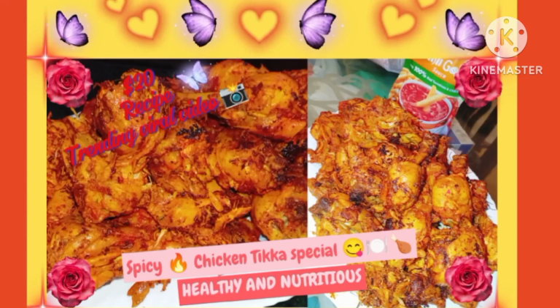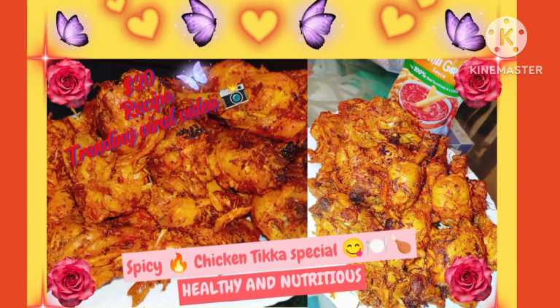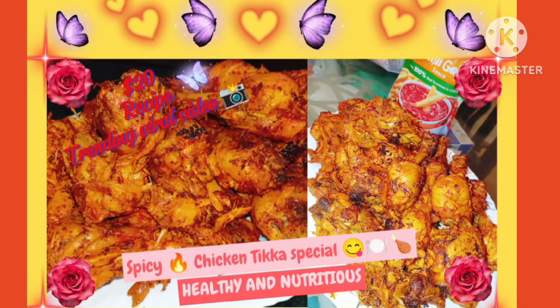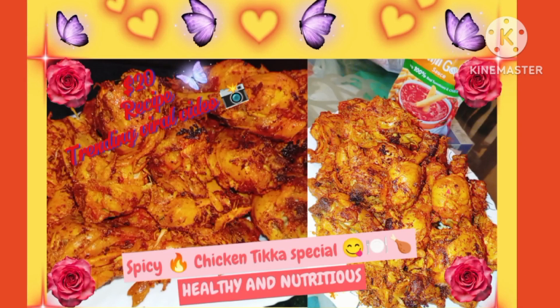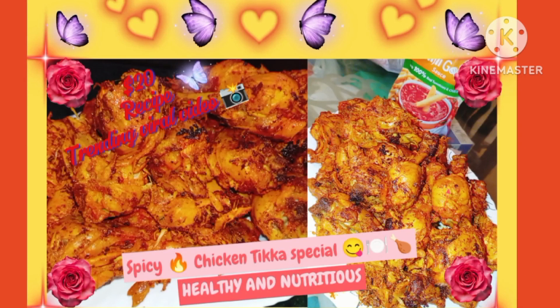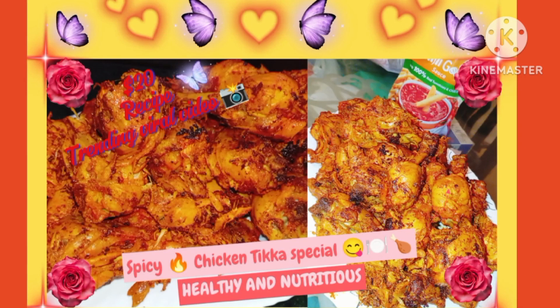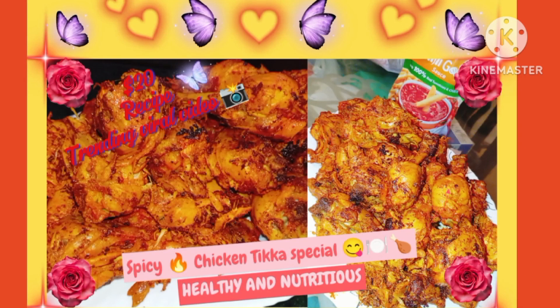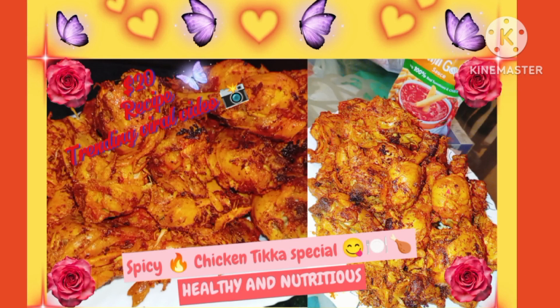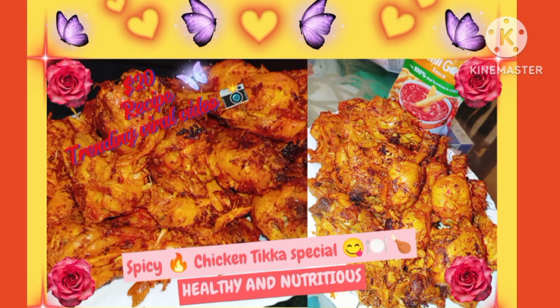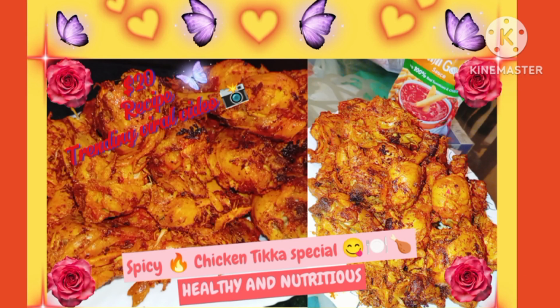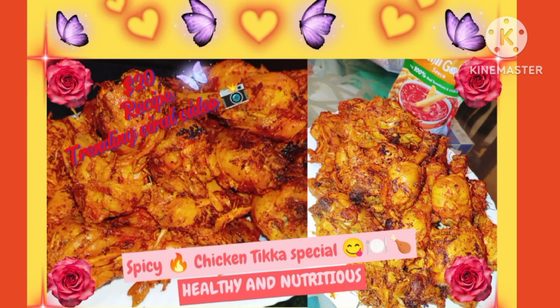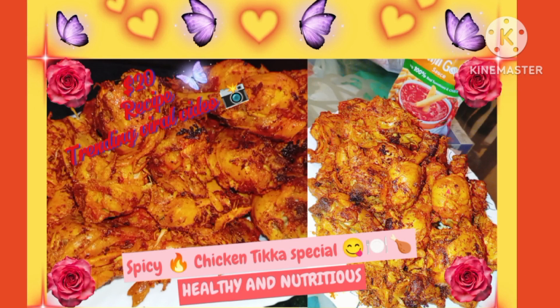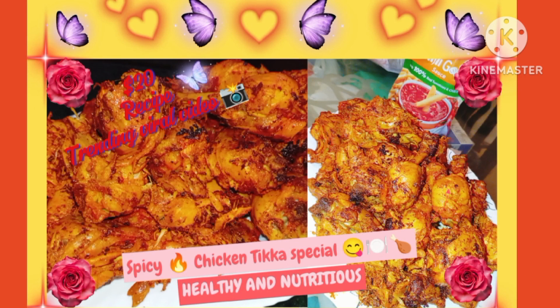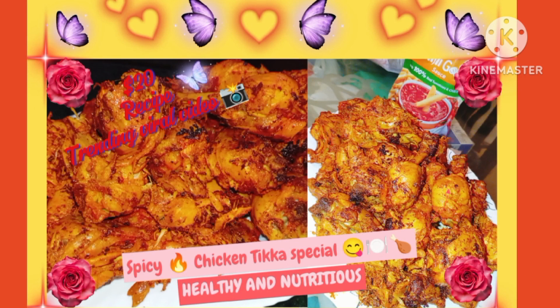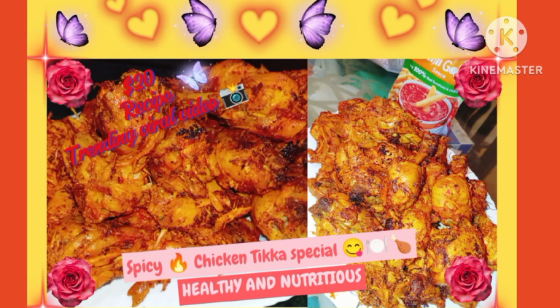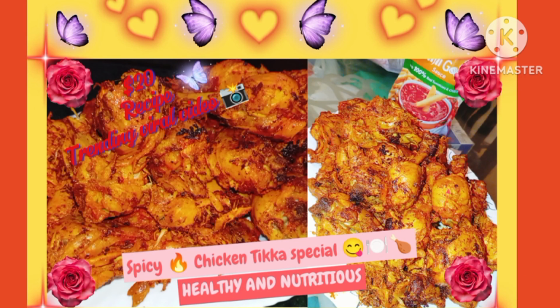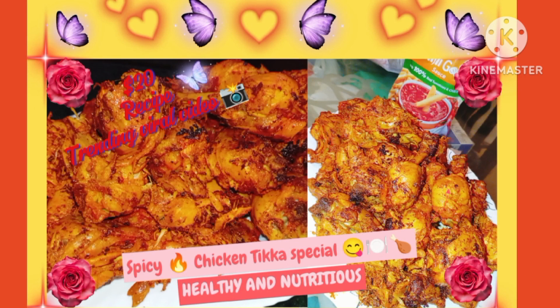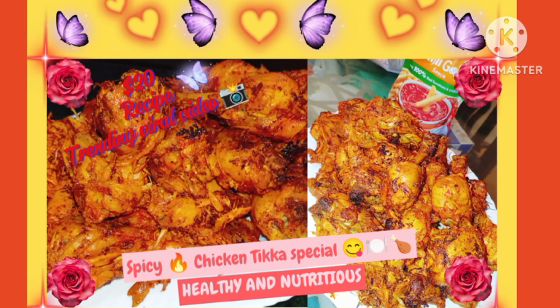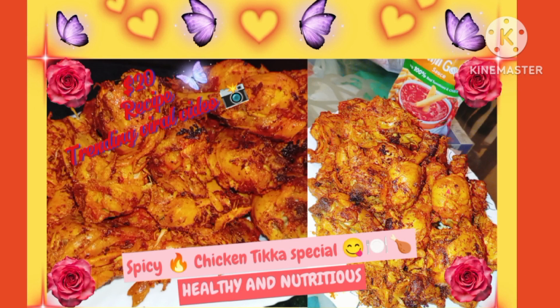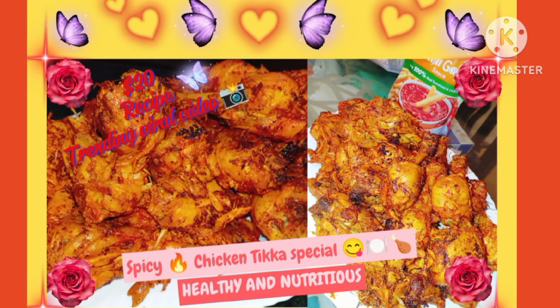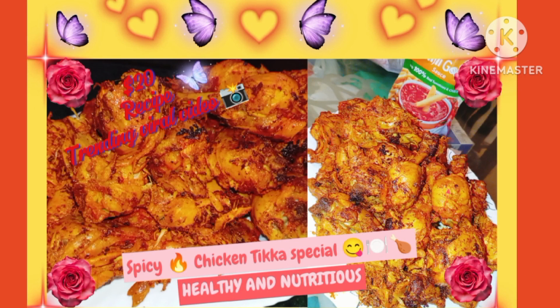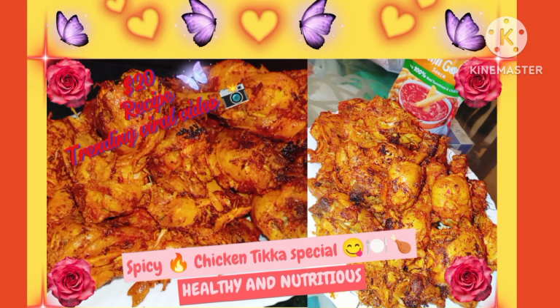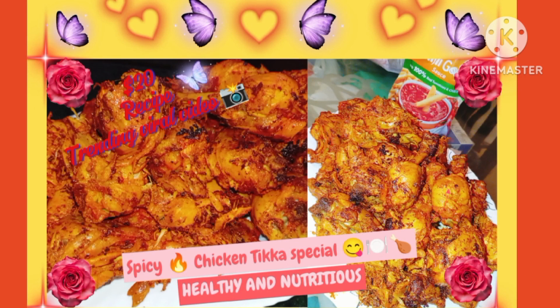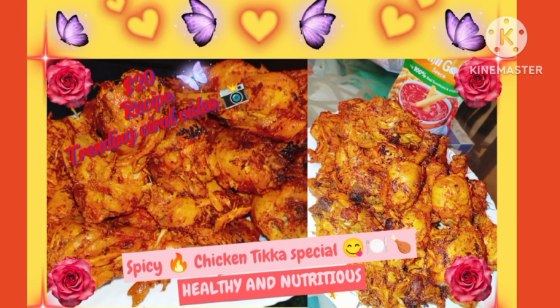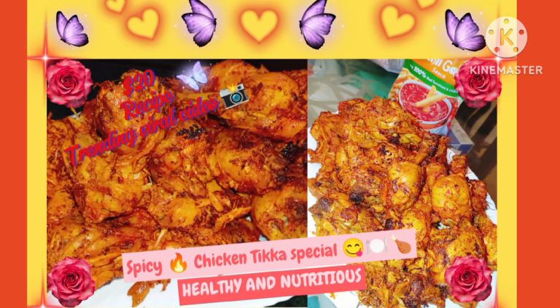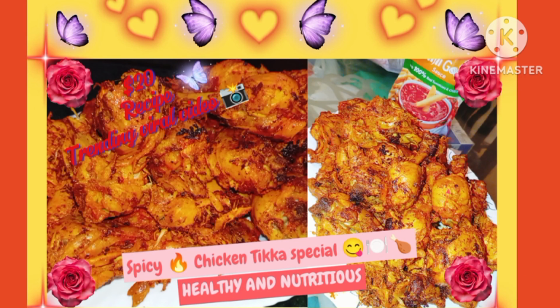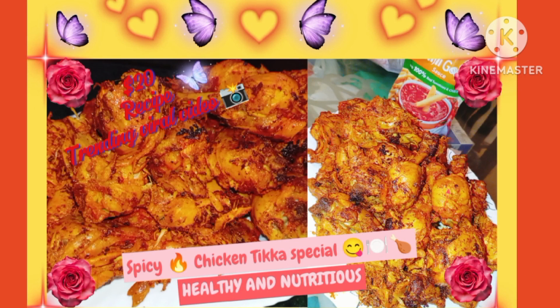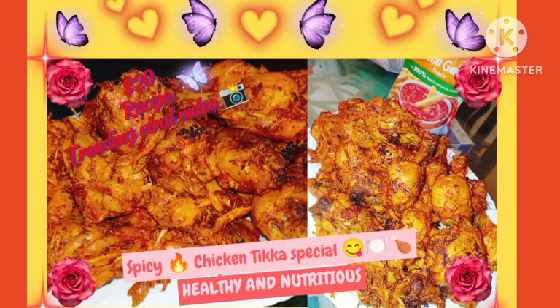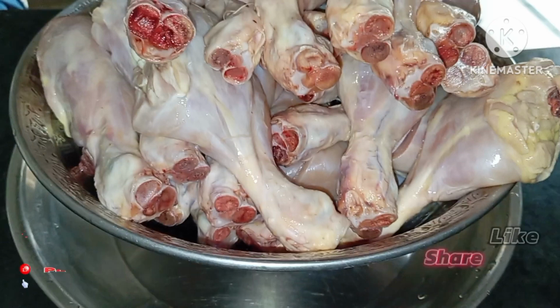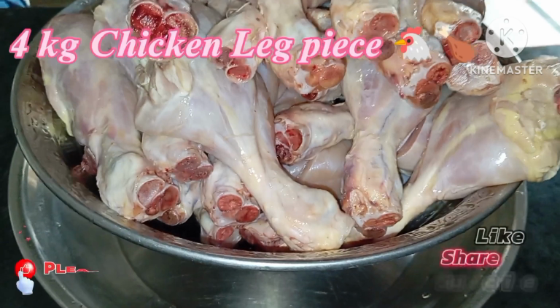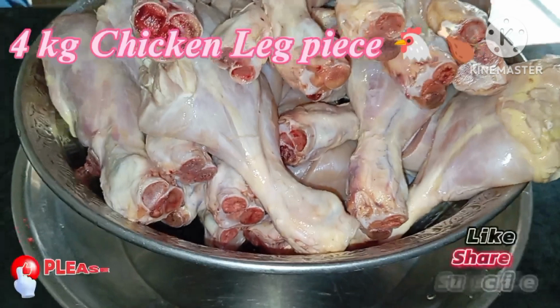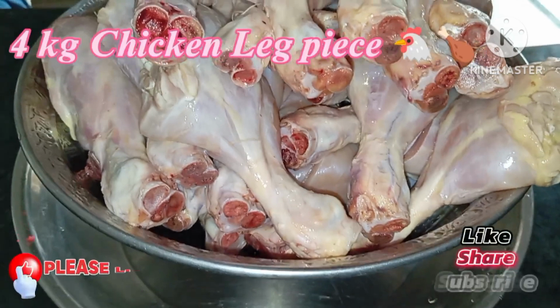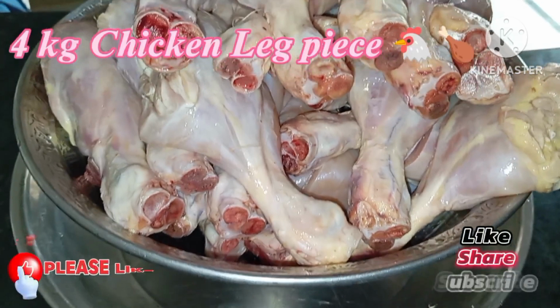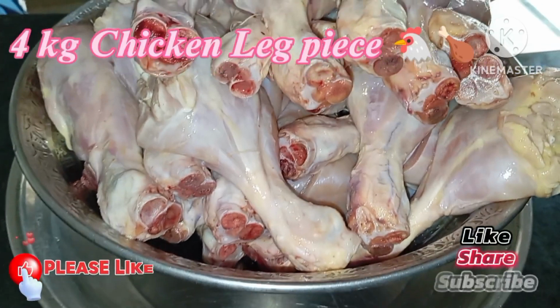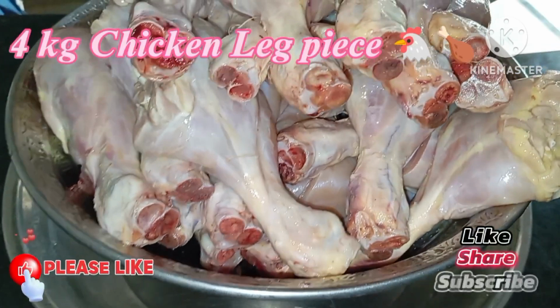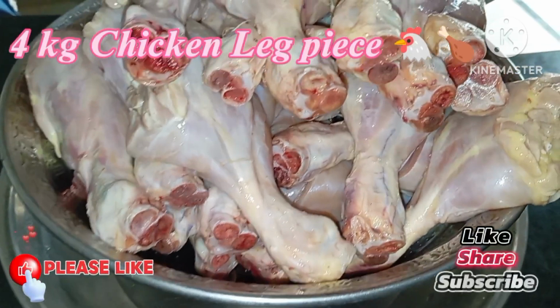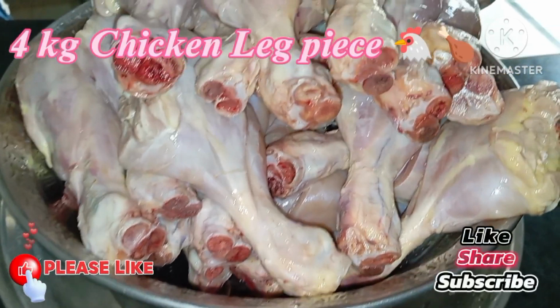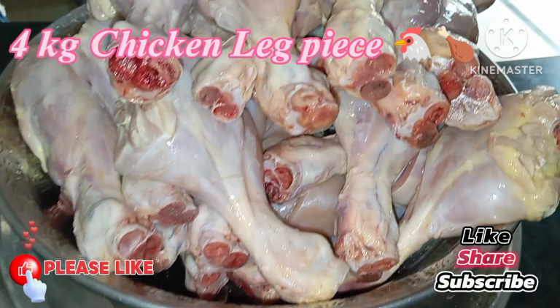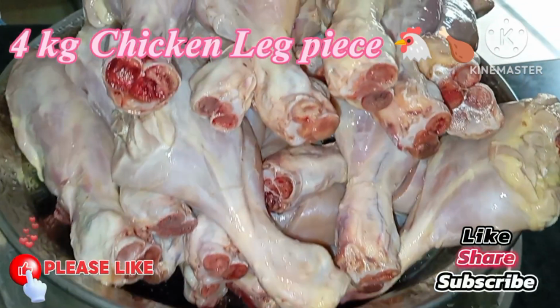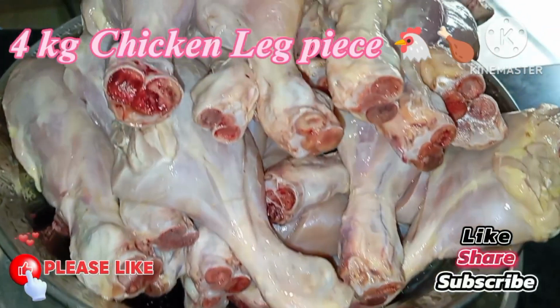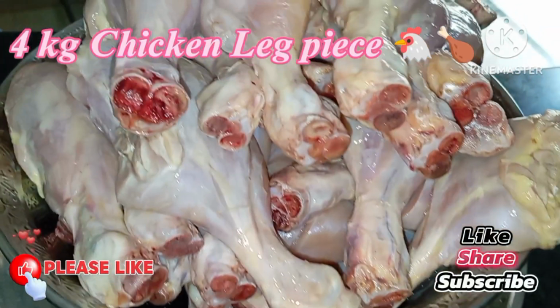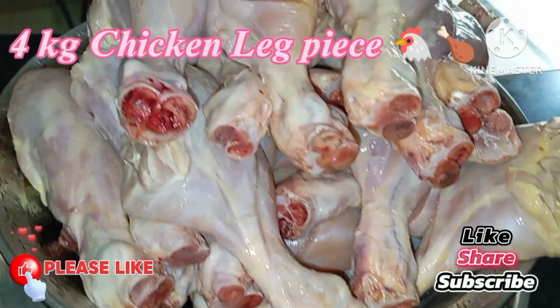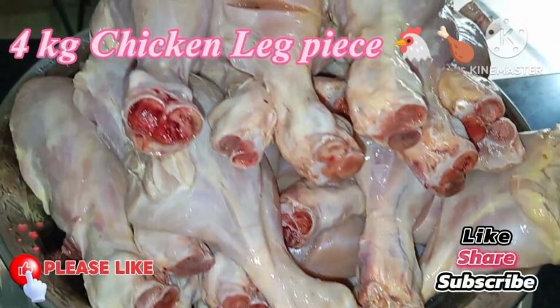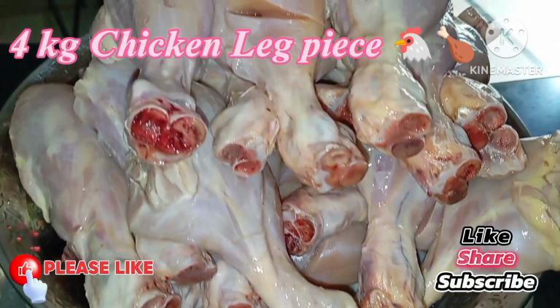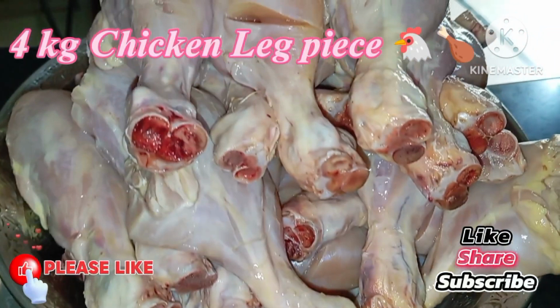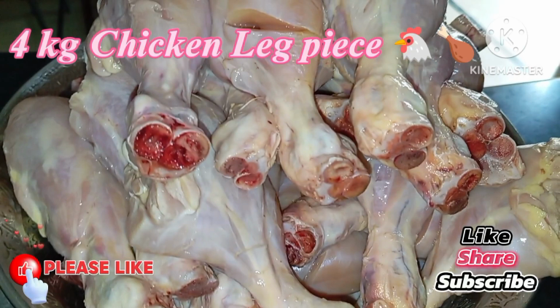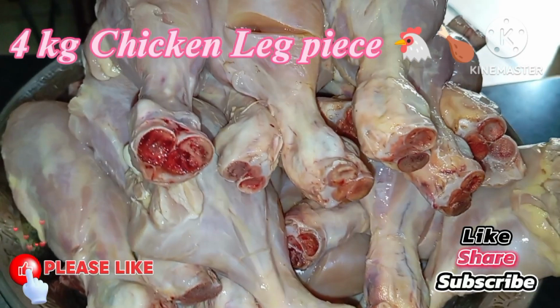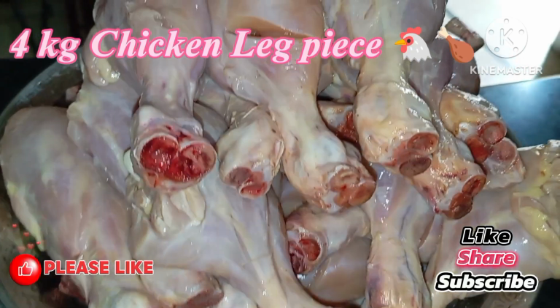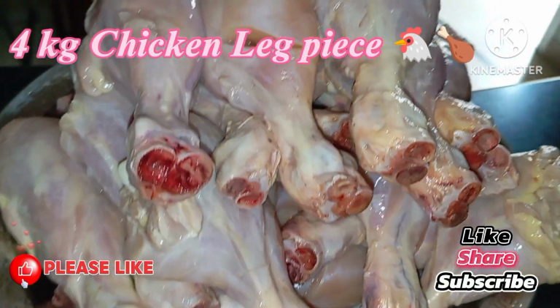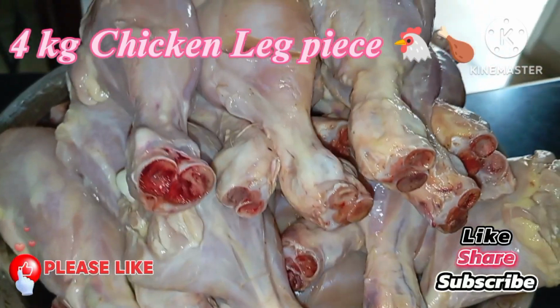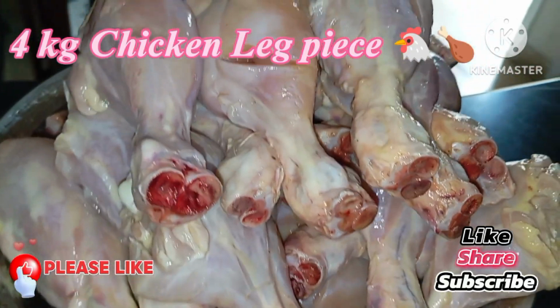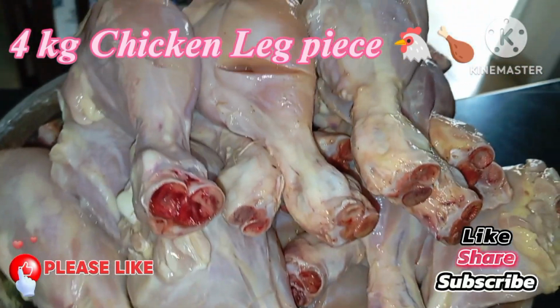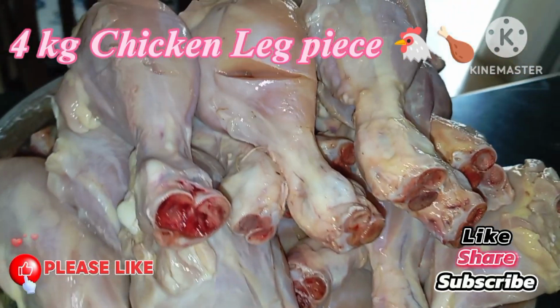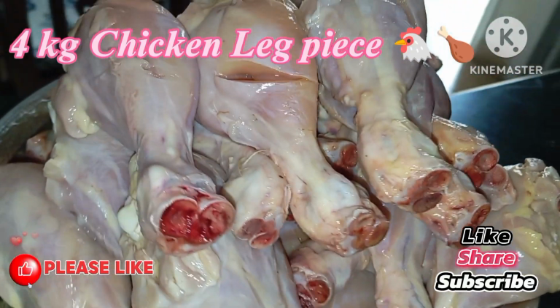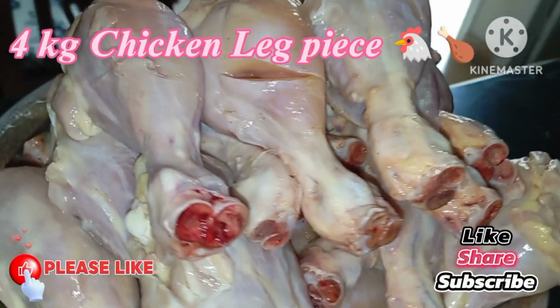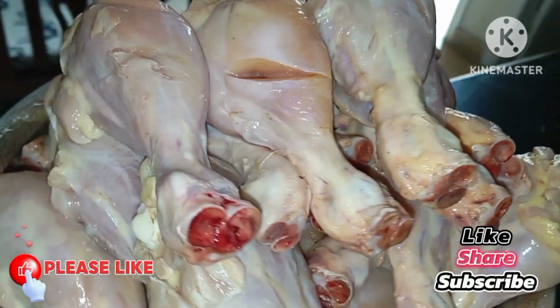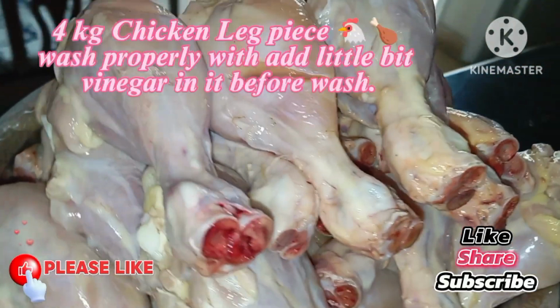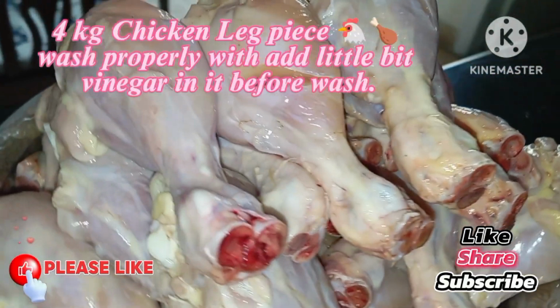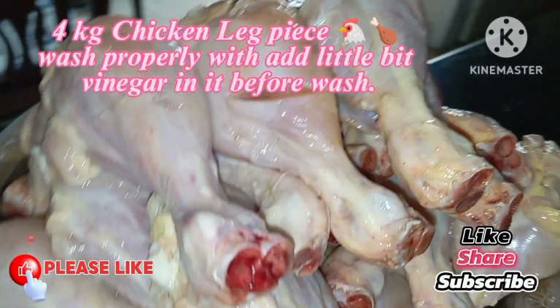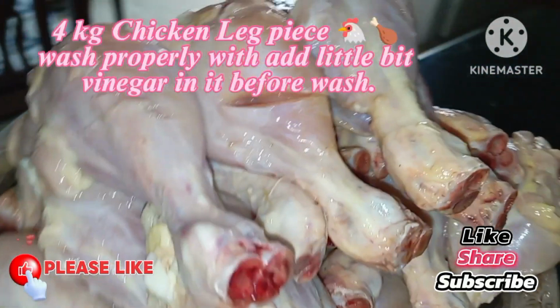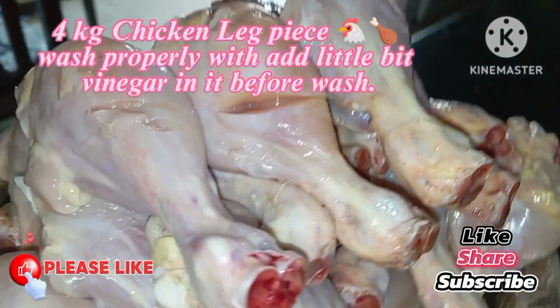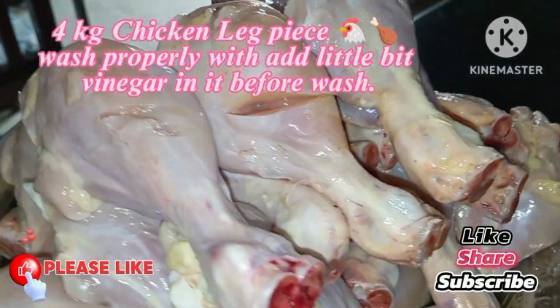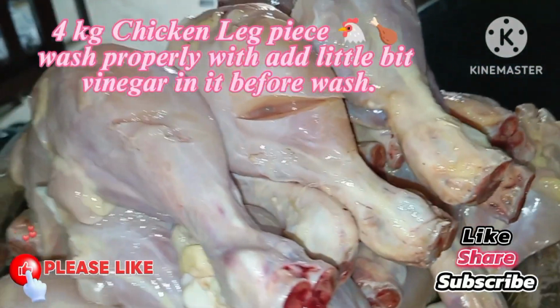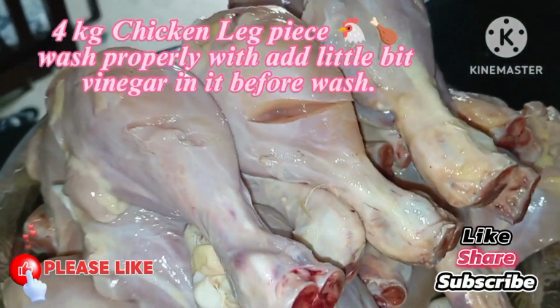Hello, welcome to all viewers. Welcome back to my channel. I am going to share with you a 5kg chicken recipe.